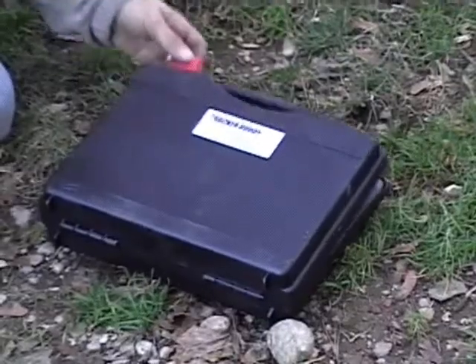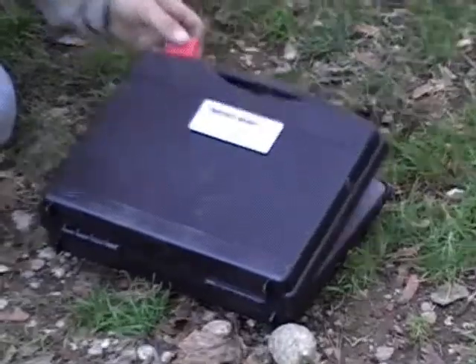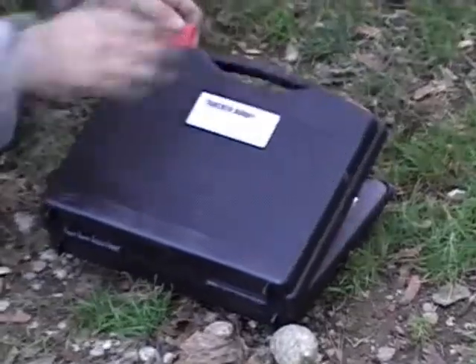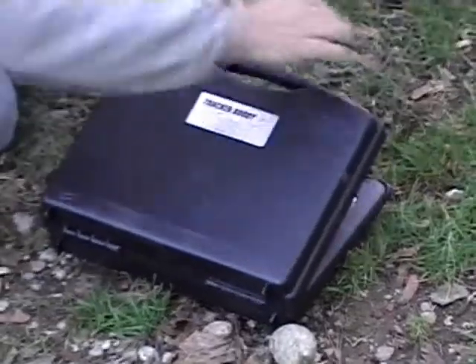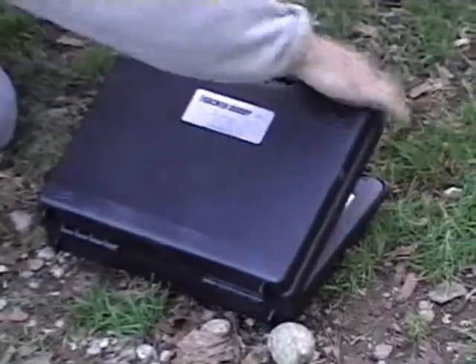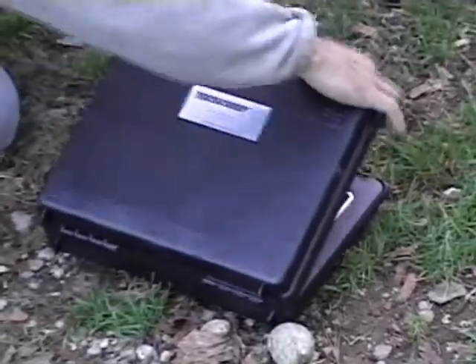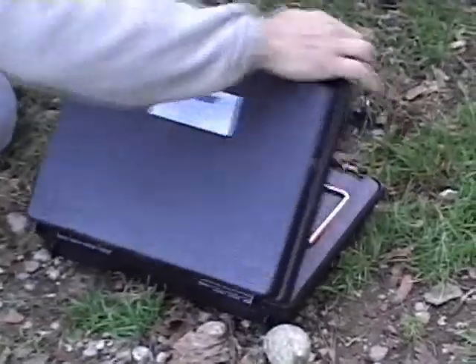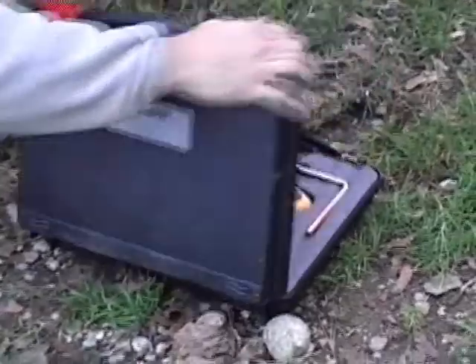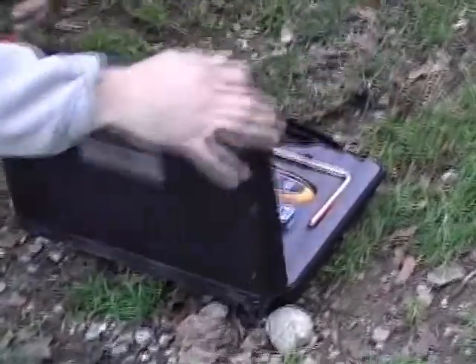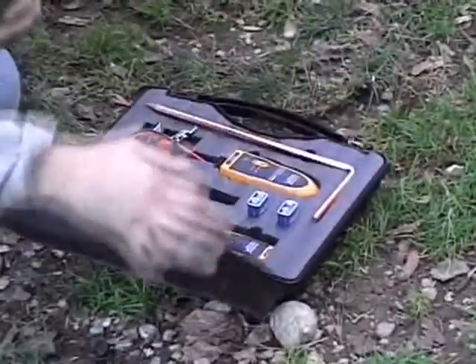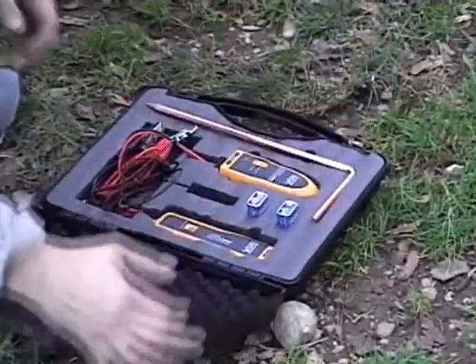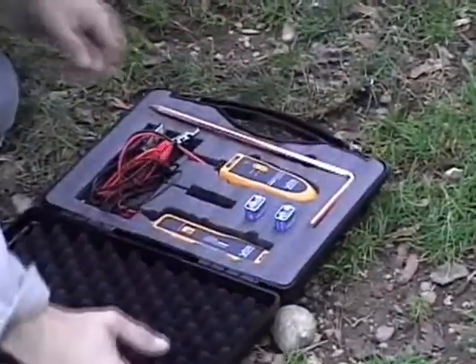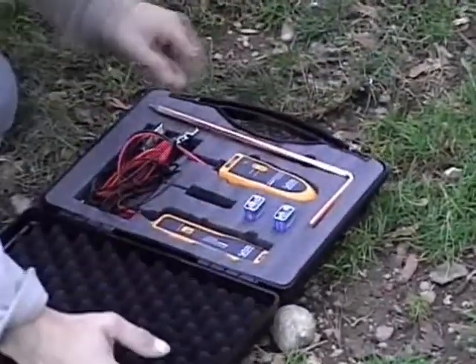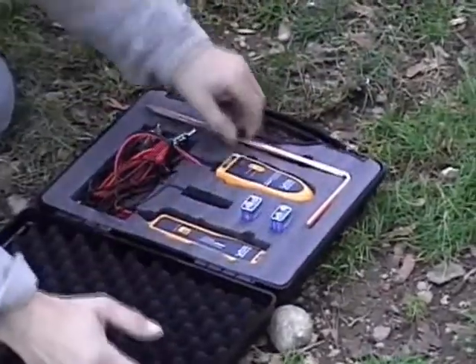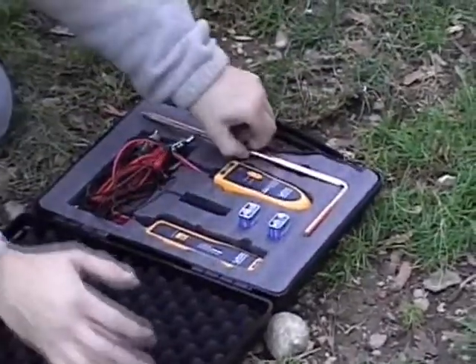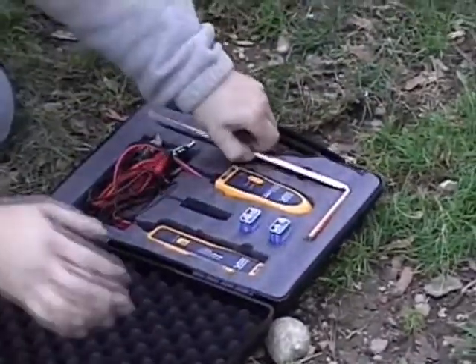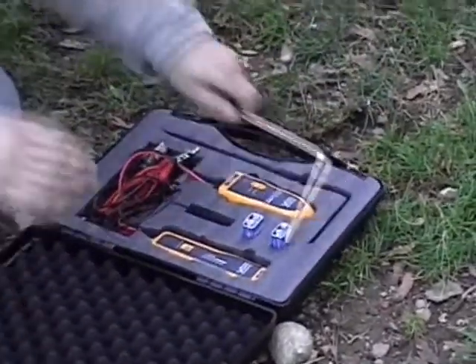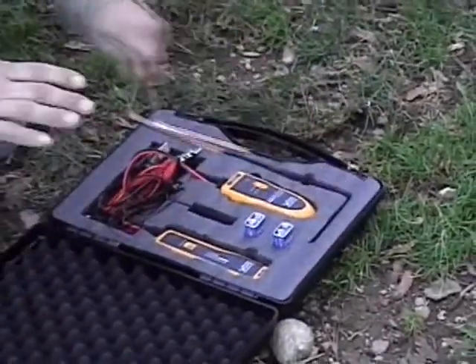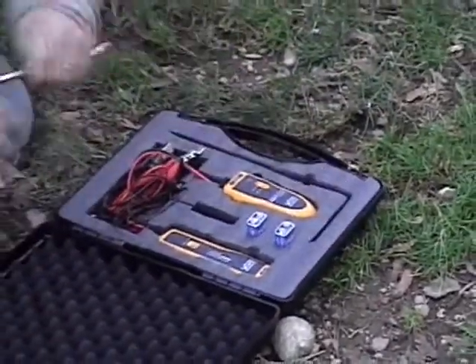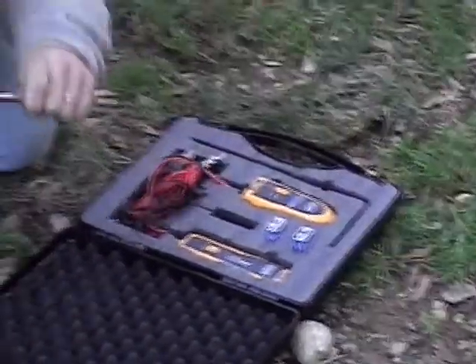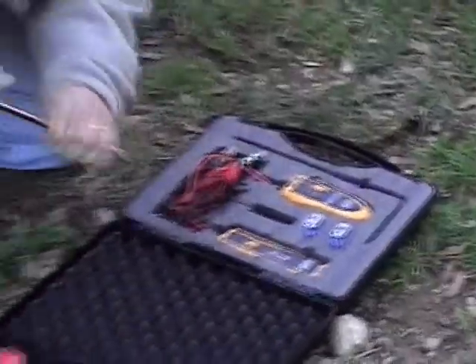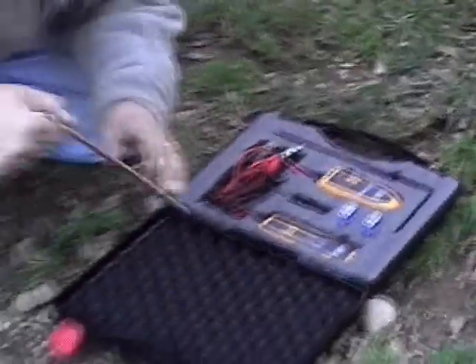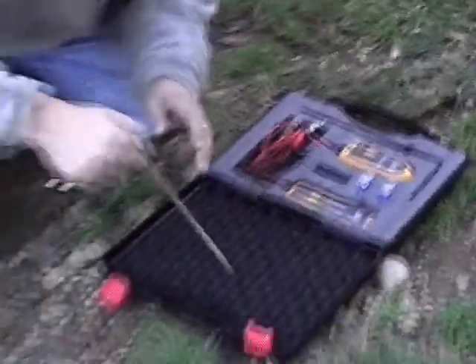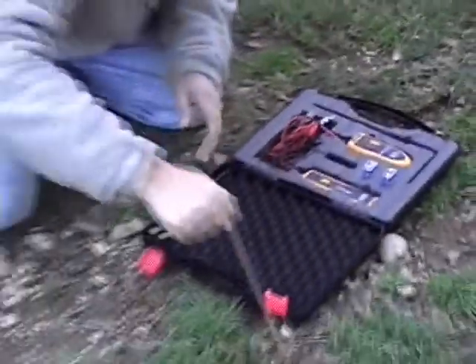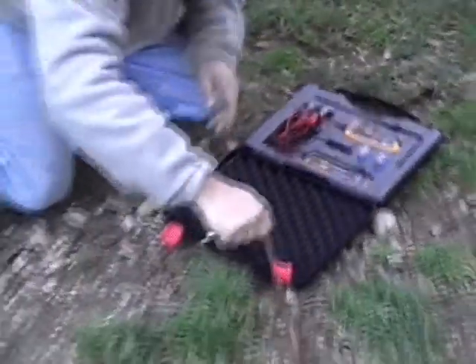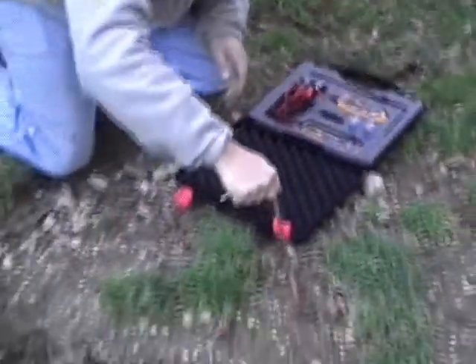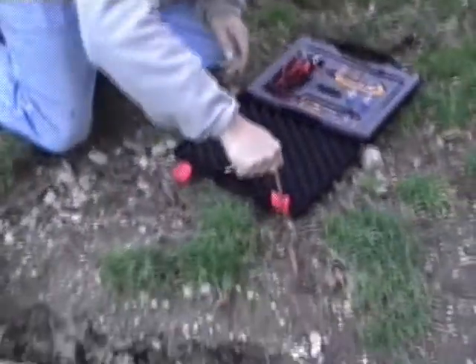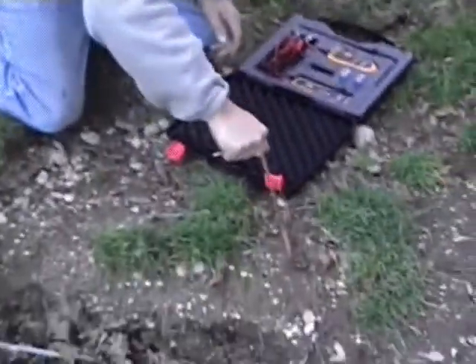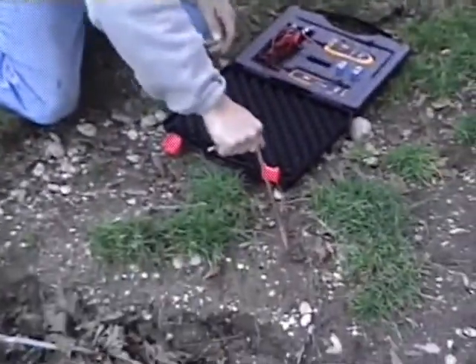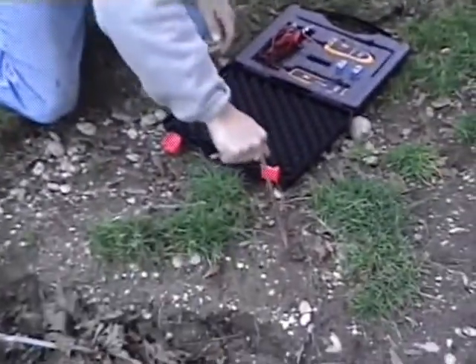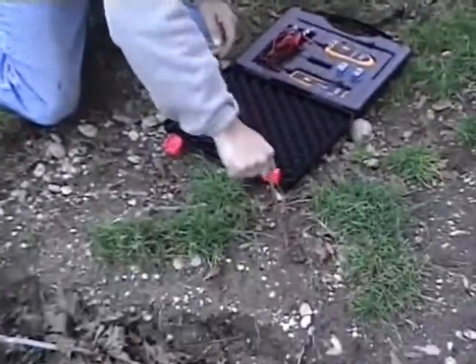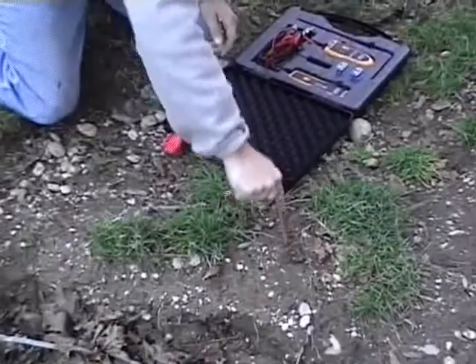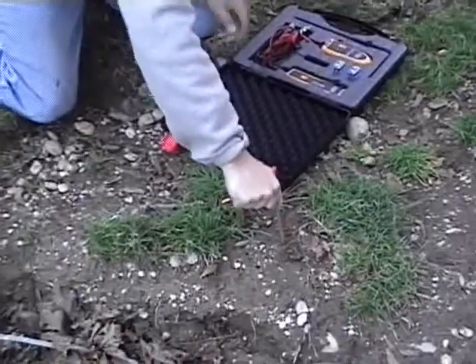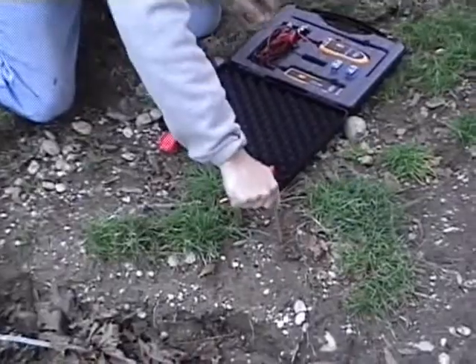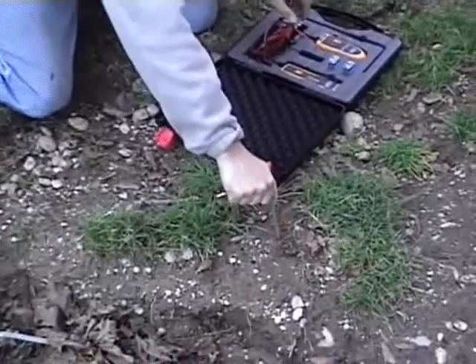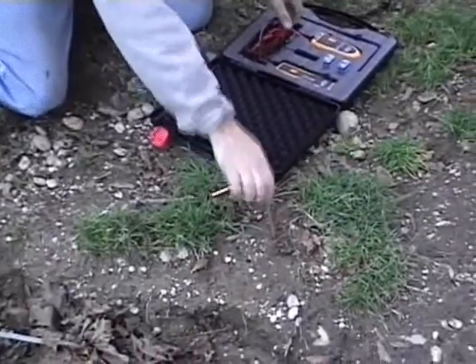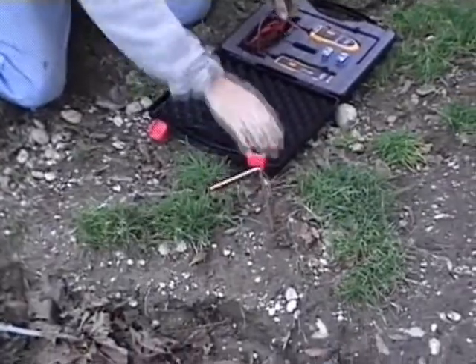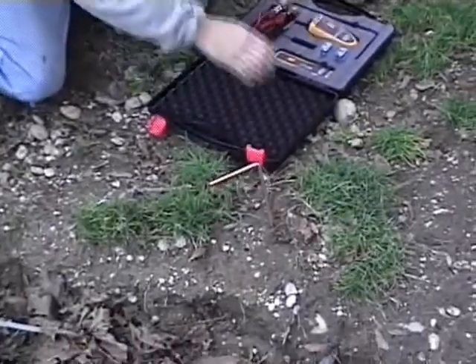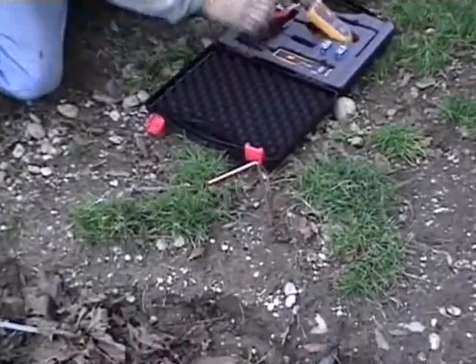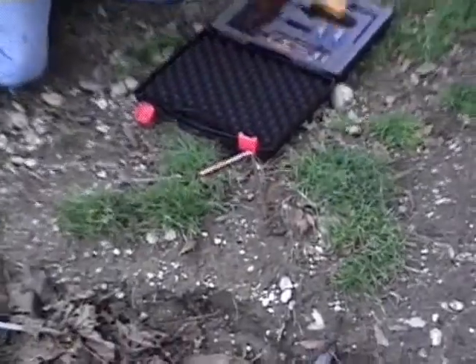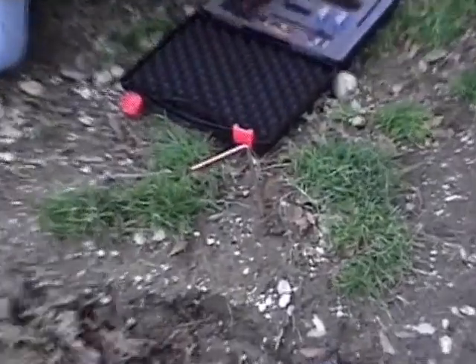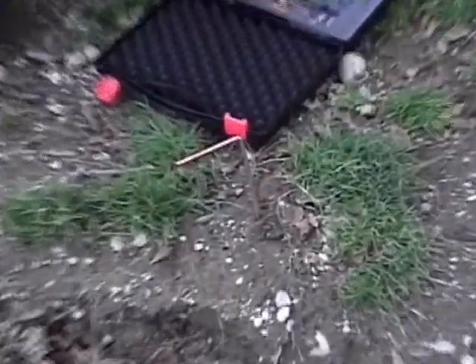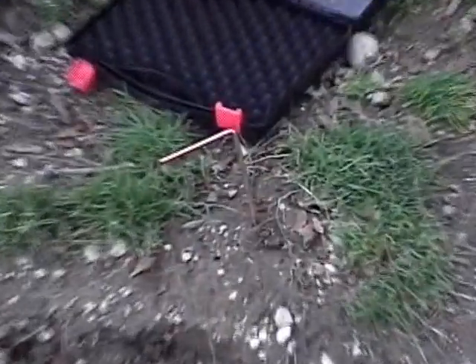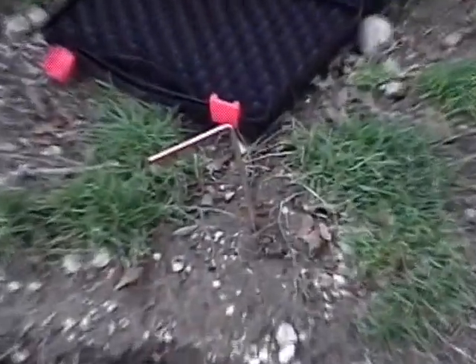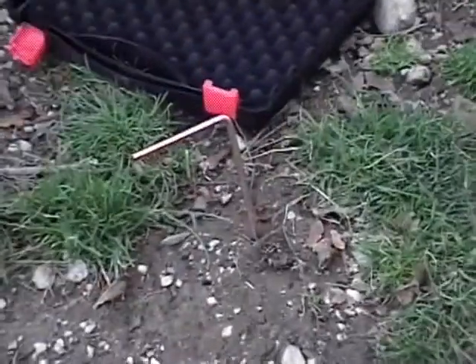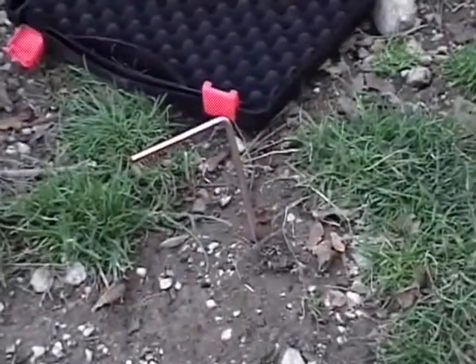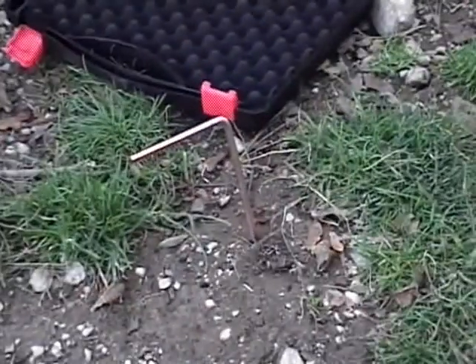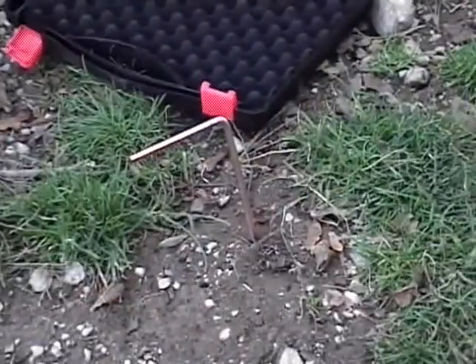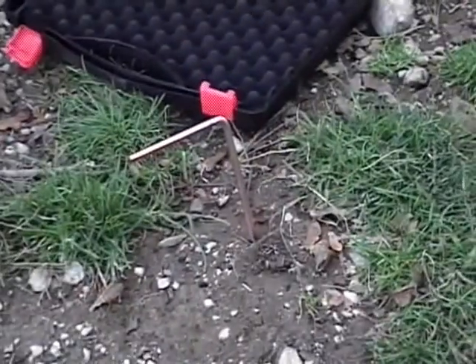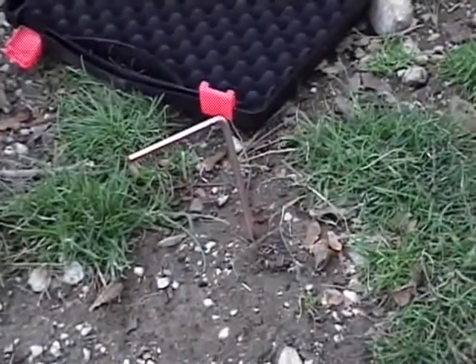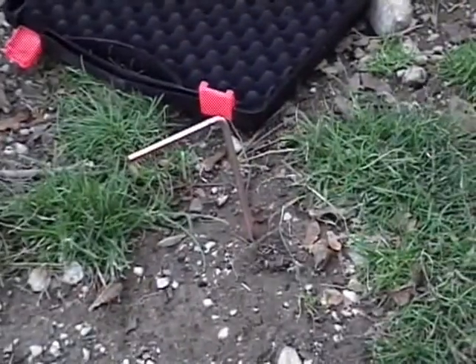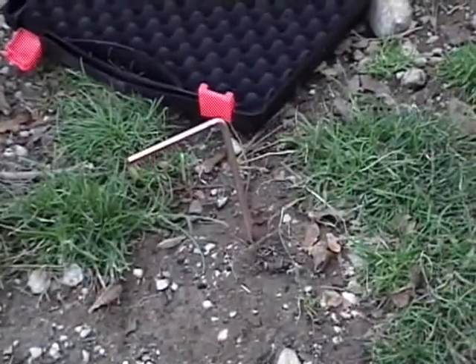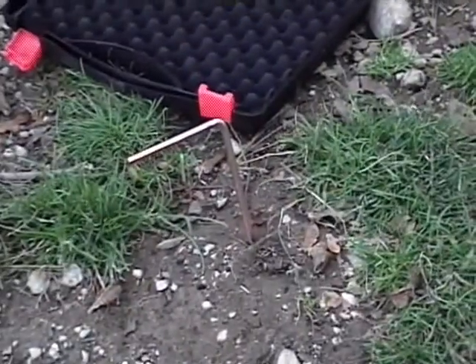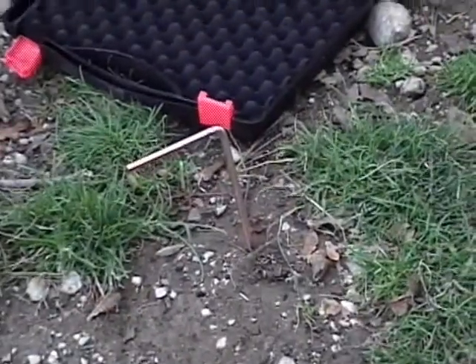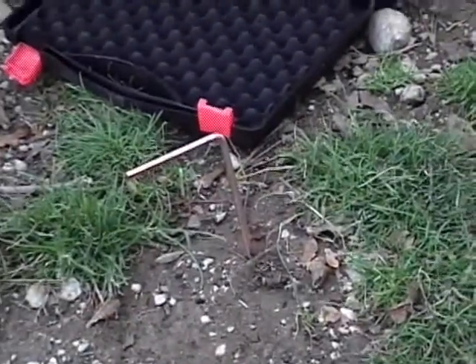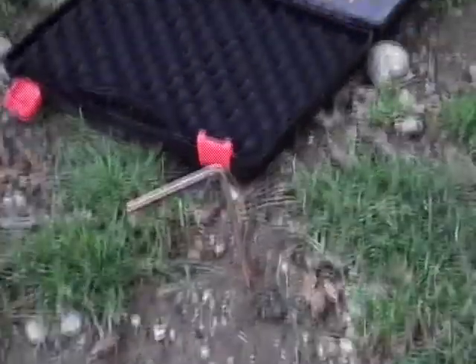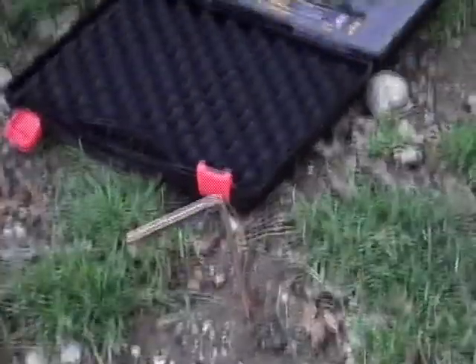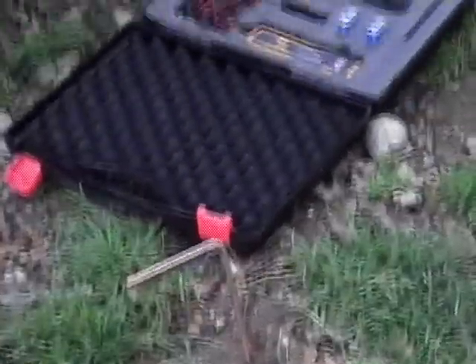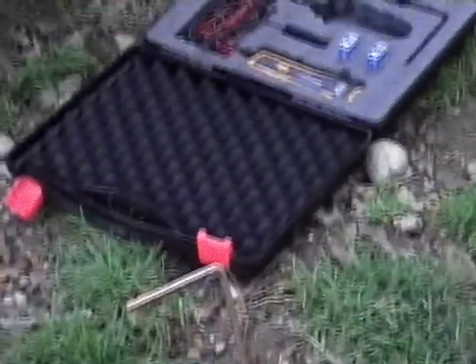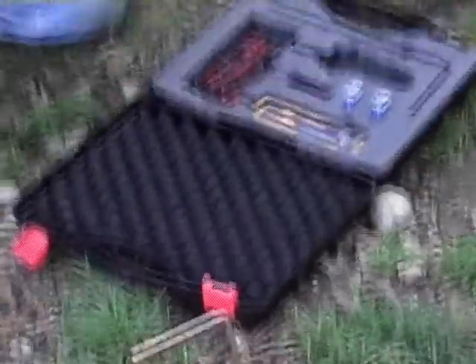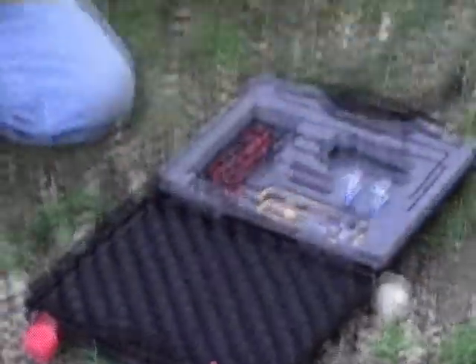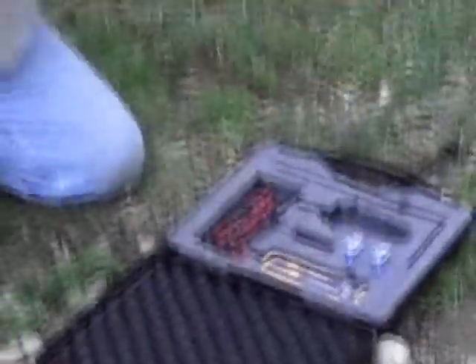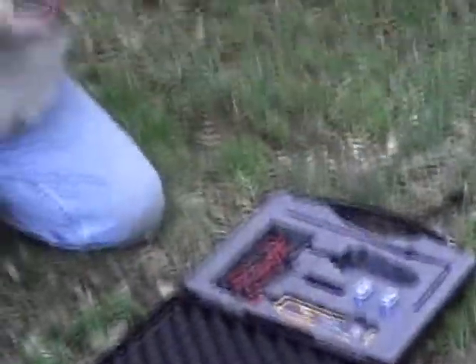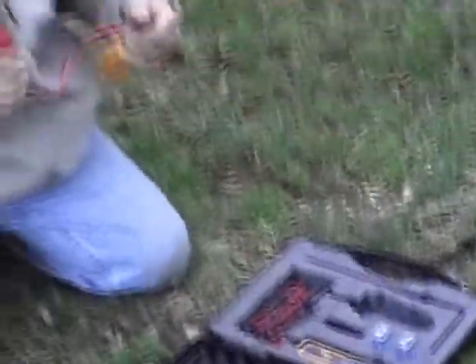Hi, I'd like to demonstrate the Tracker Buddy. It's a tool for sprinkler mechanics or anyone that has to locate a buried wire or solenoid valve.